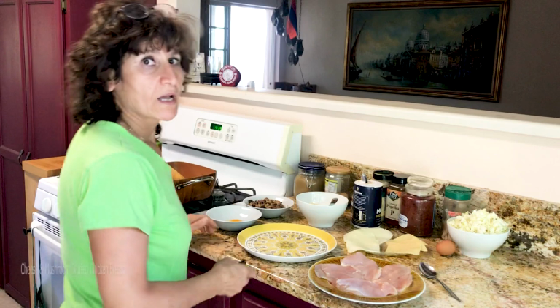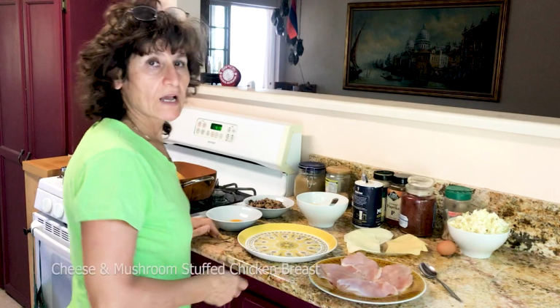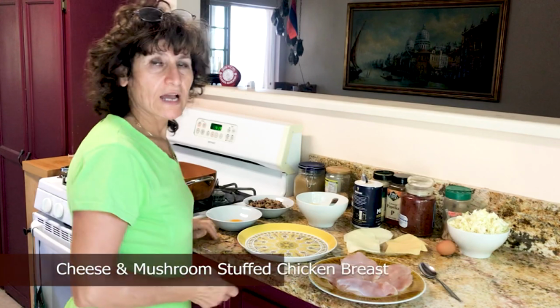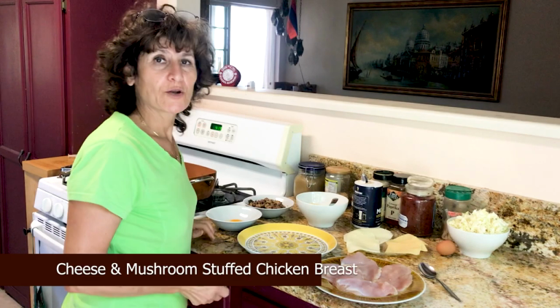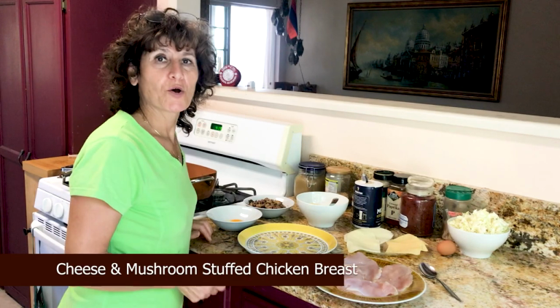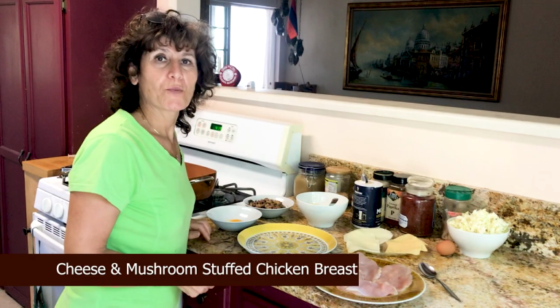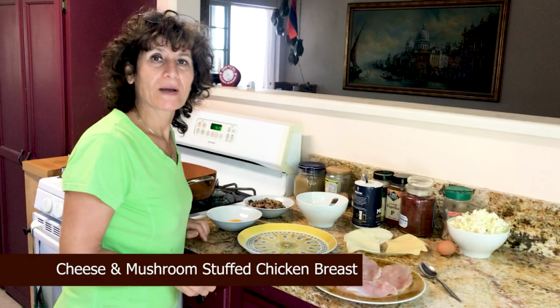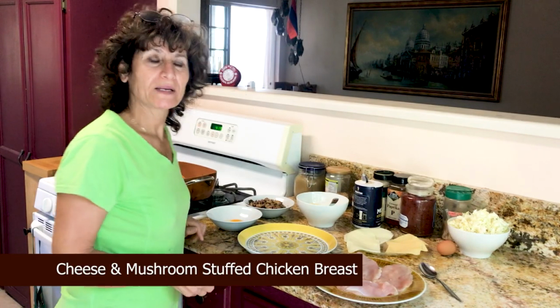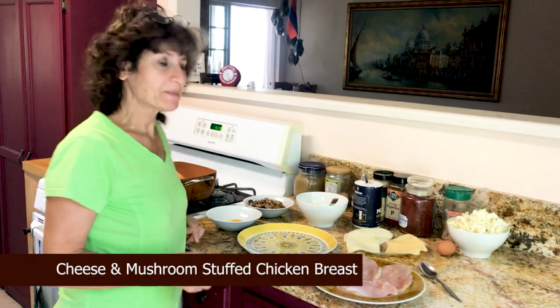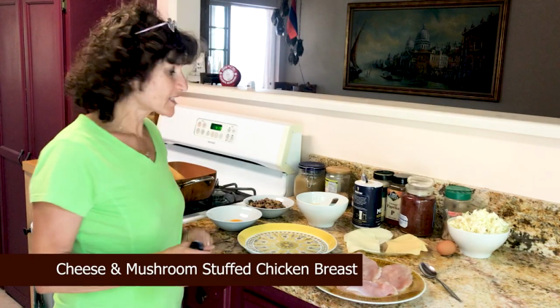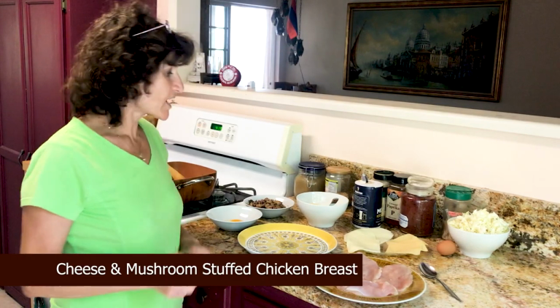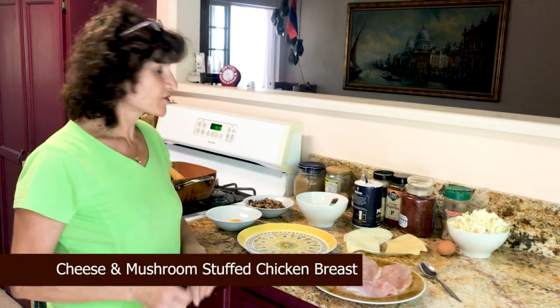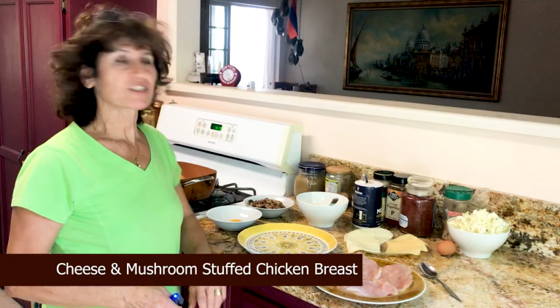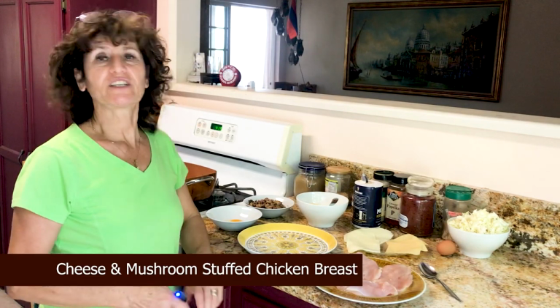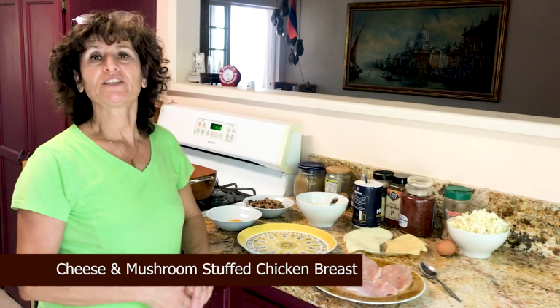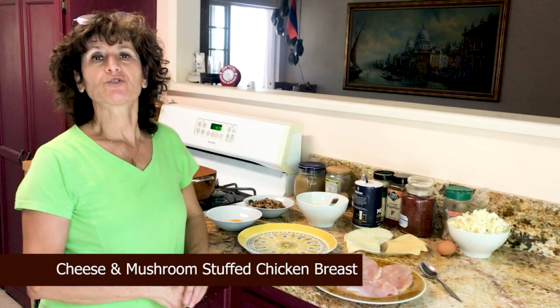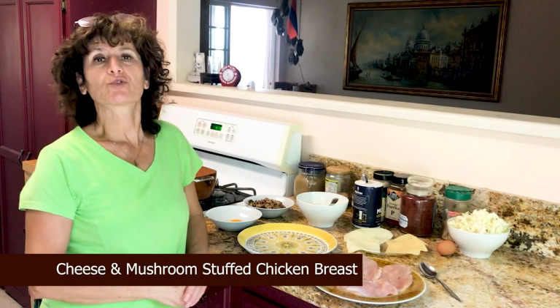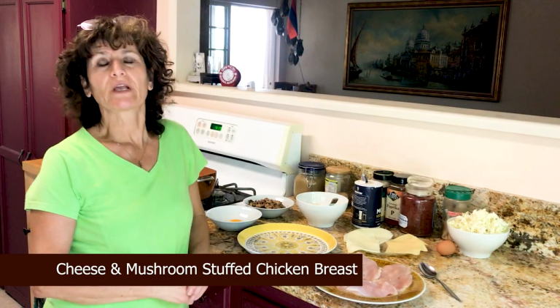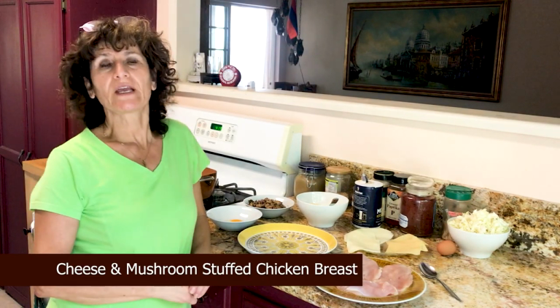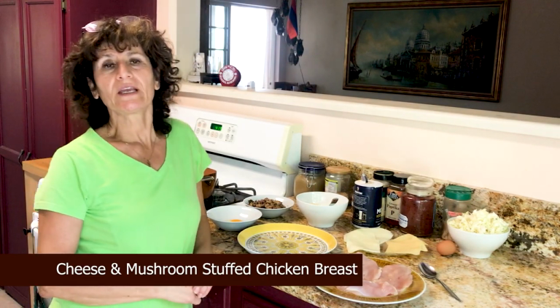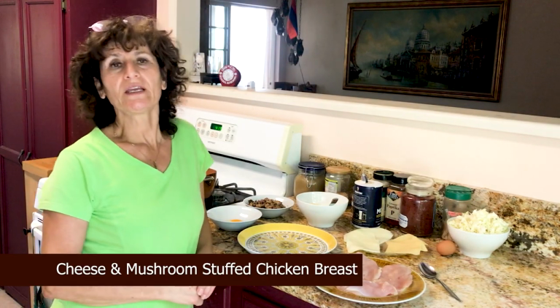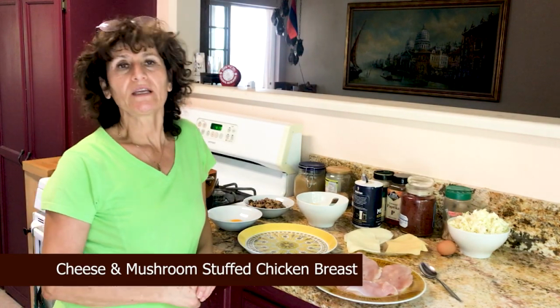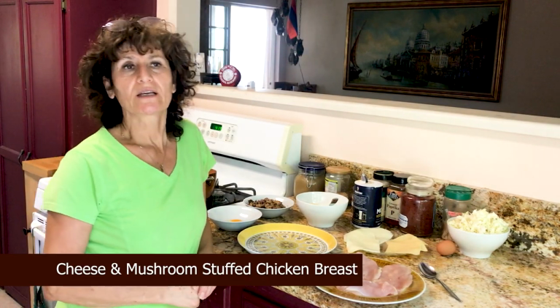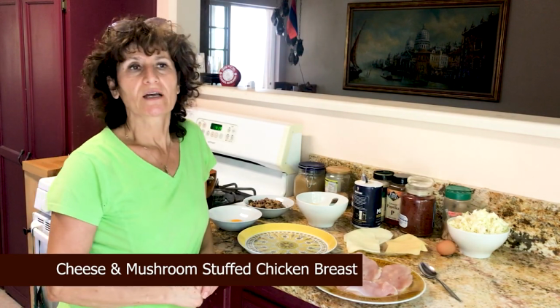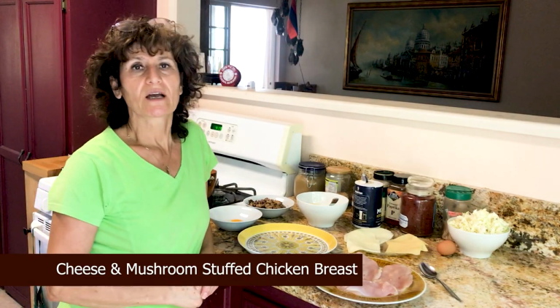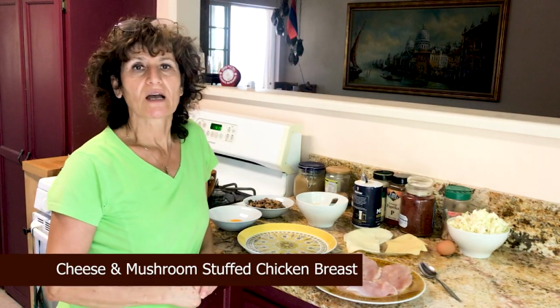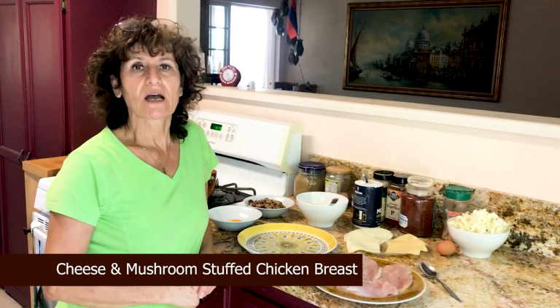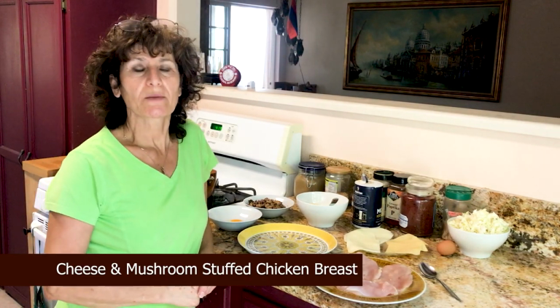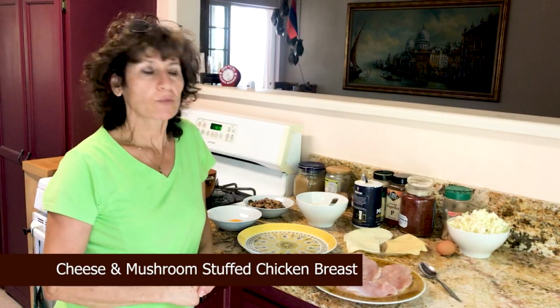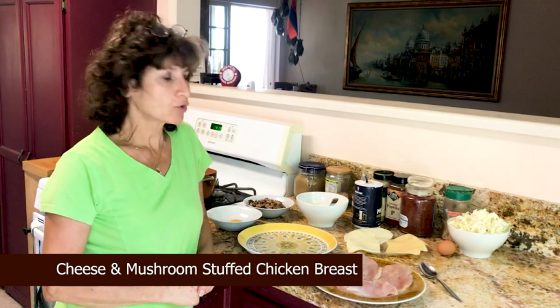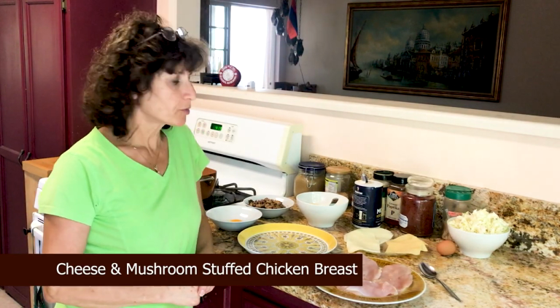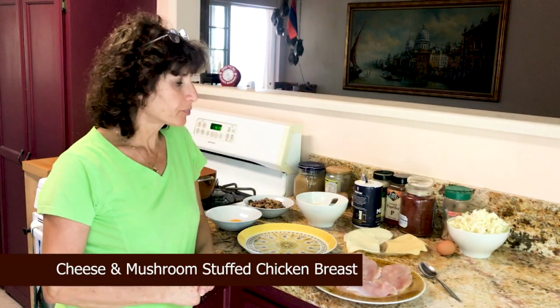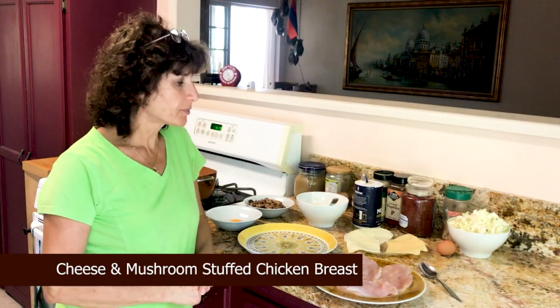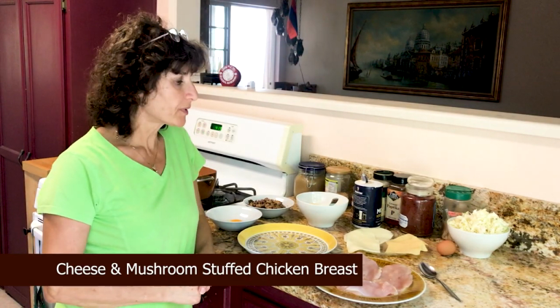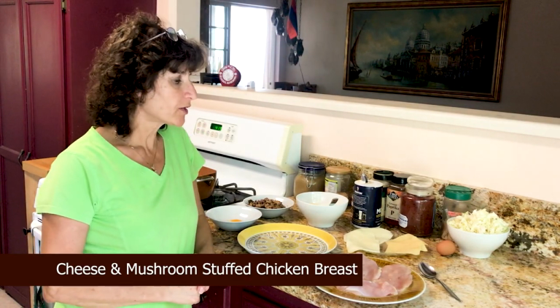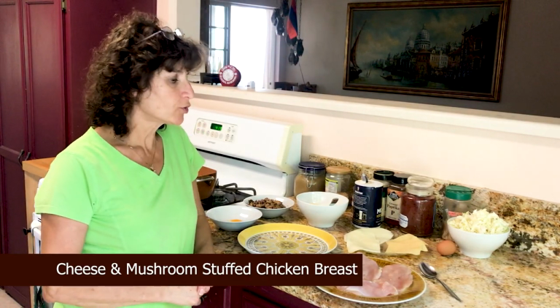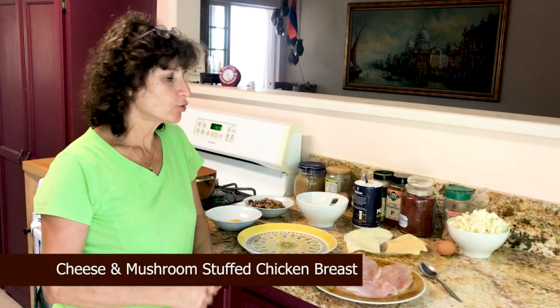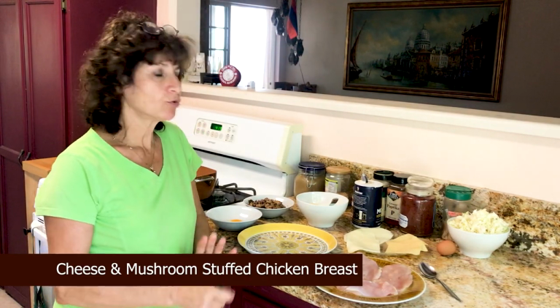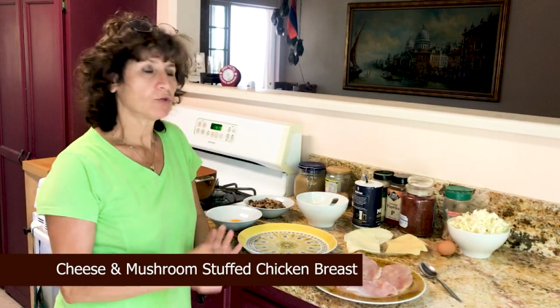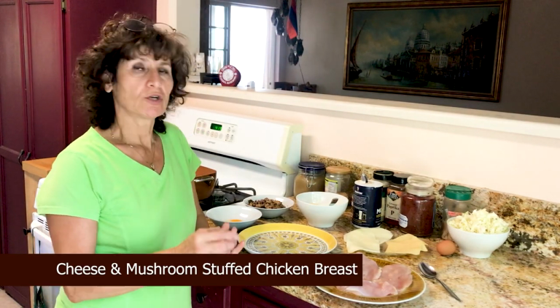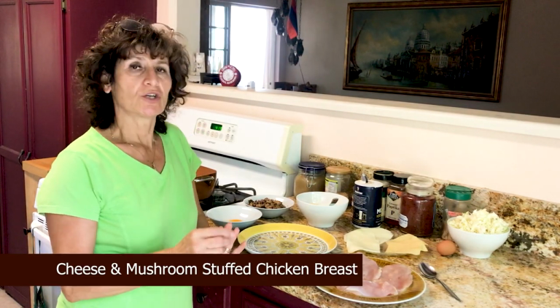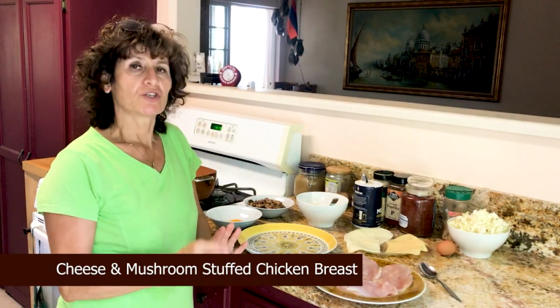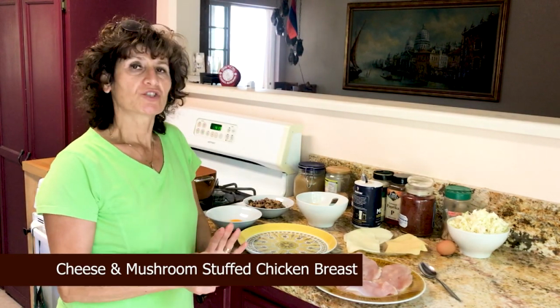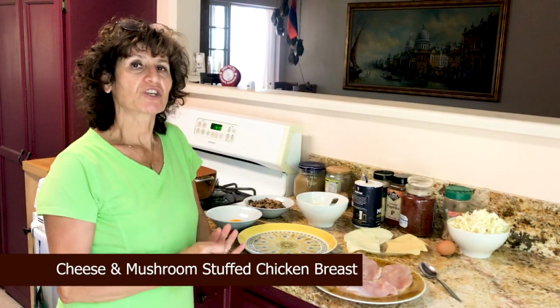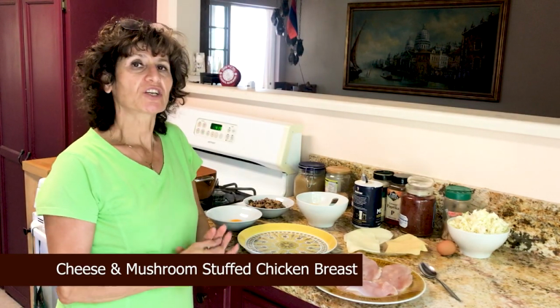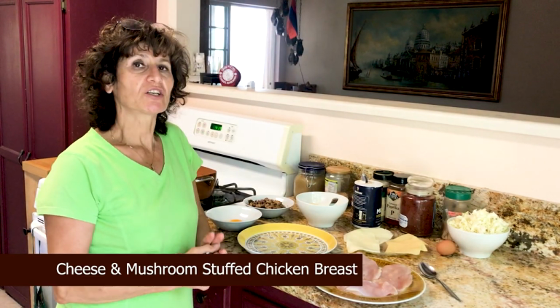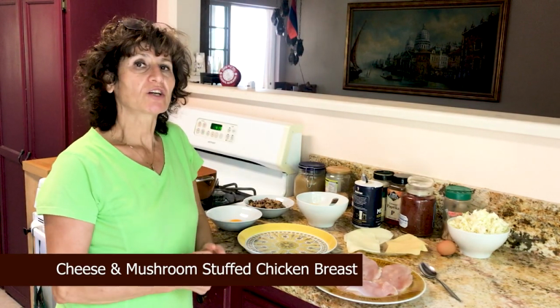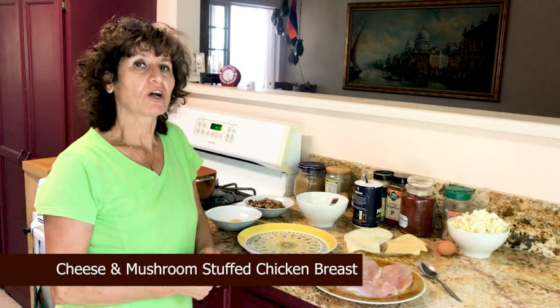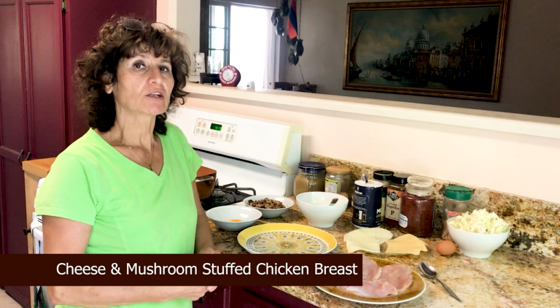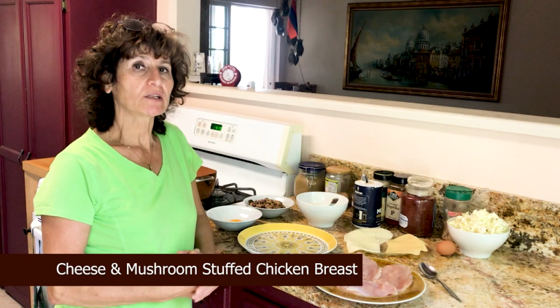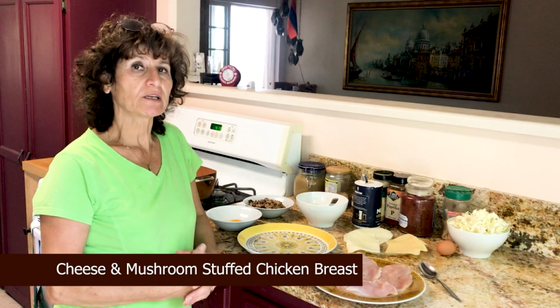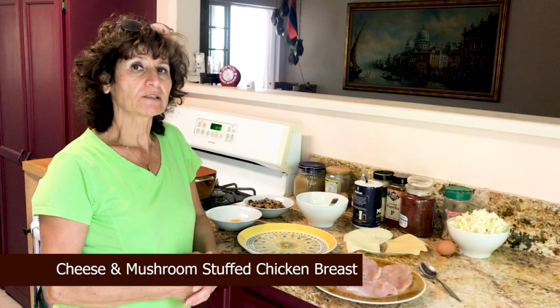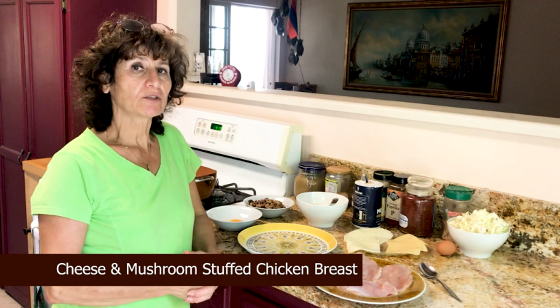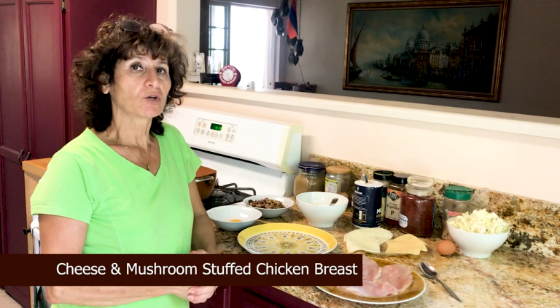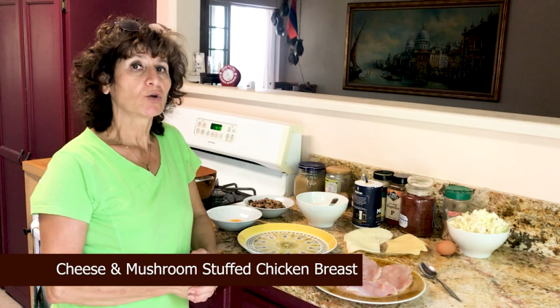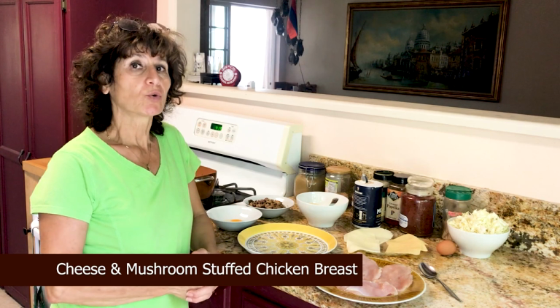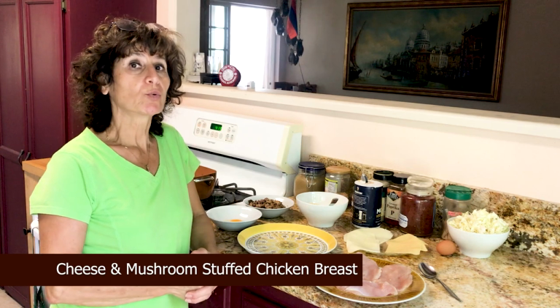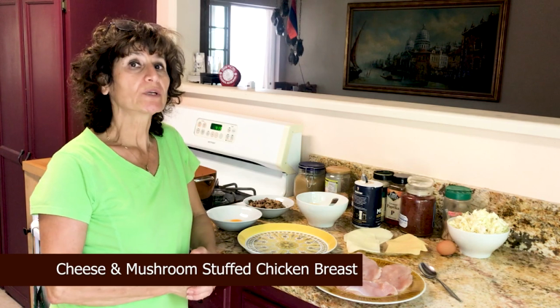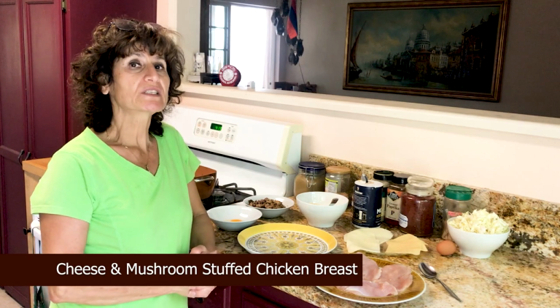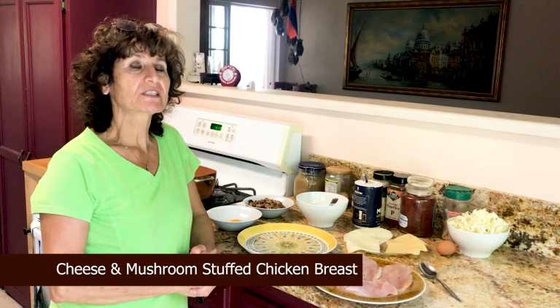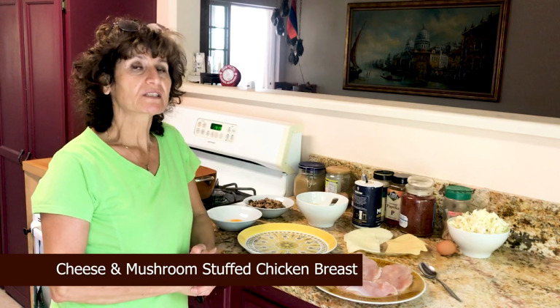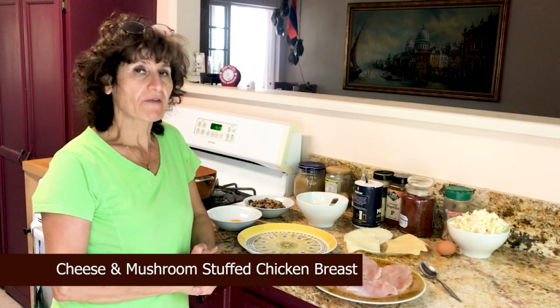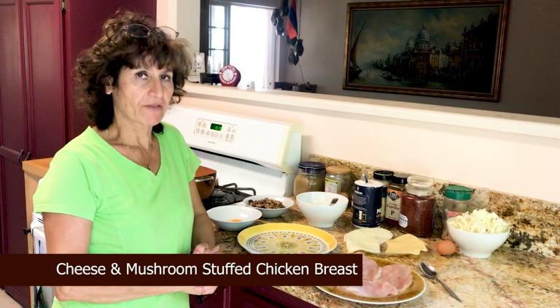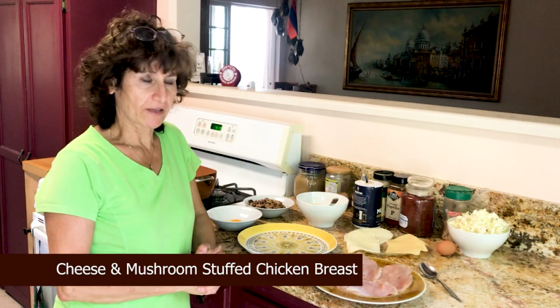Hello, my name is Ashley. Today I'm going to prepare chicken cutlet with stuffing.